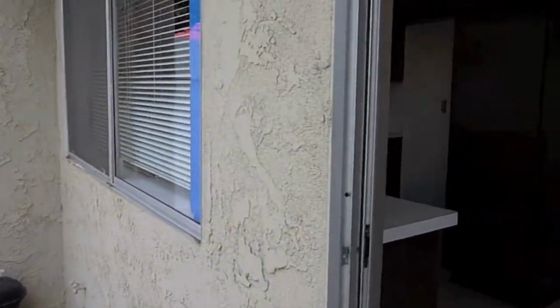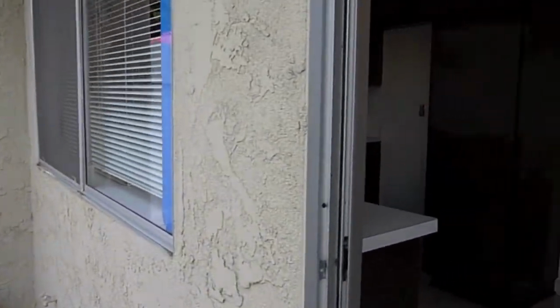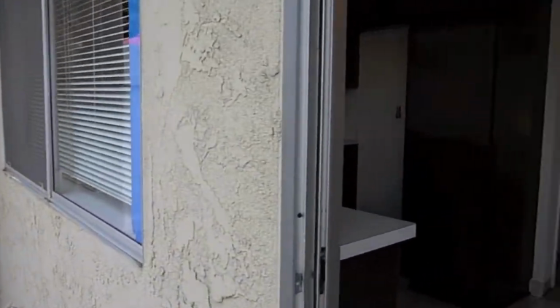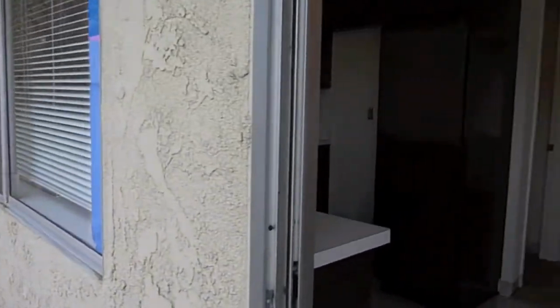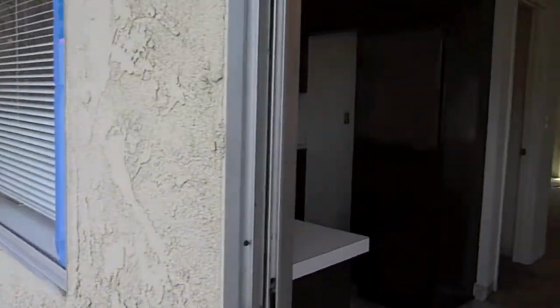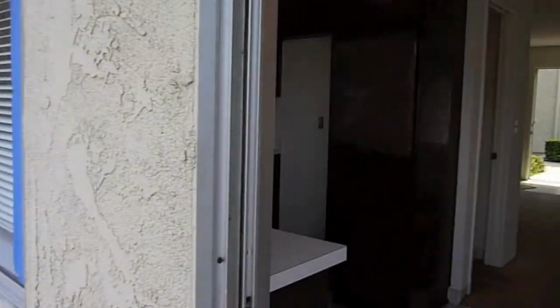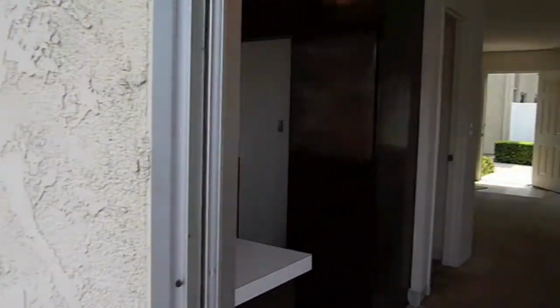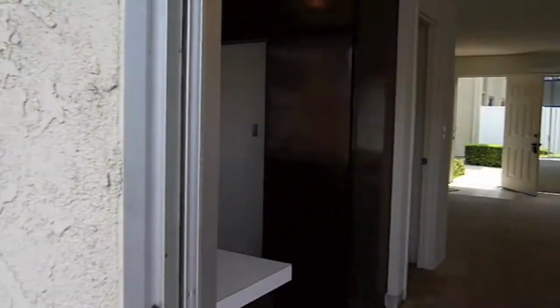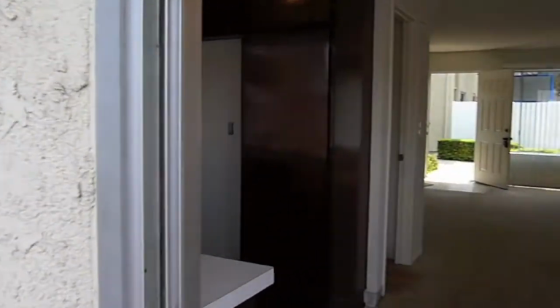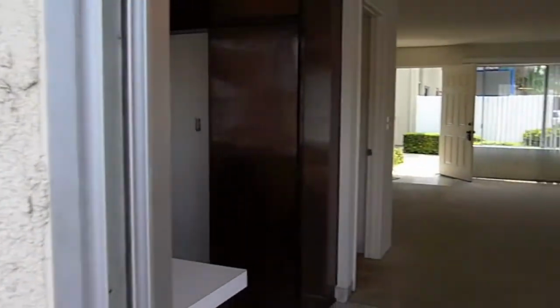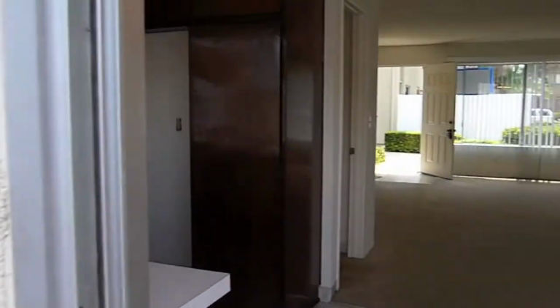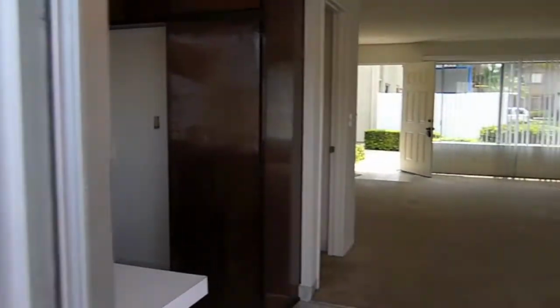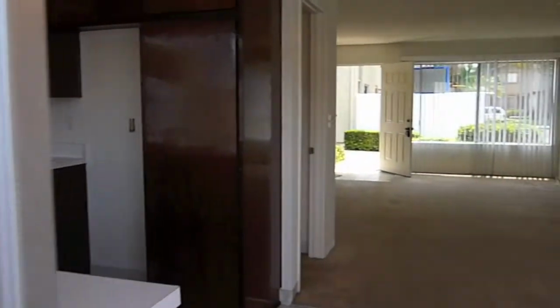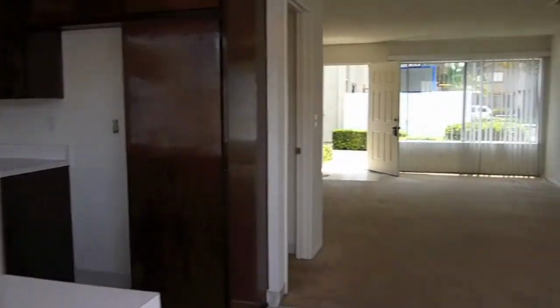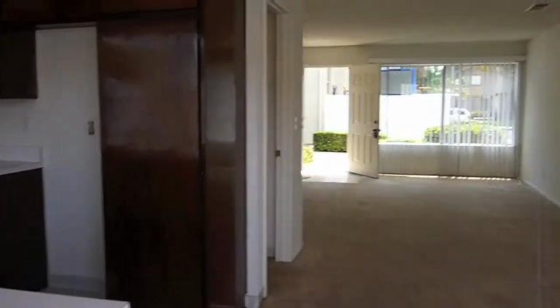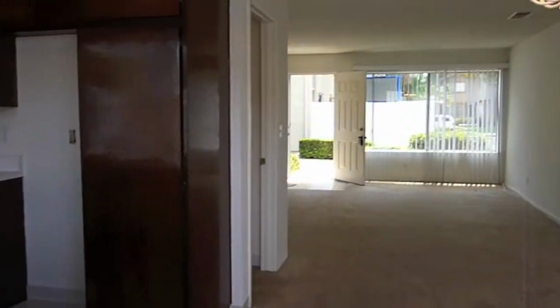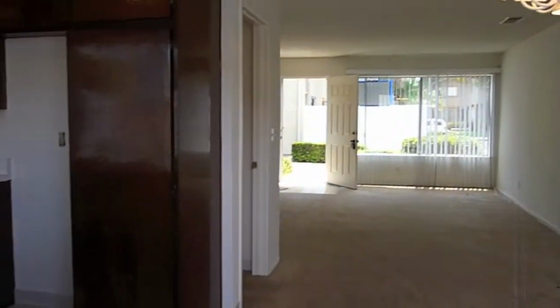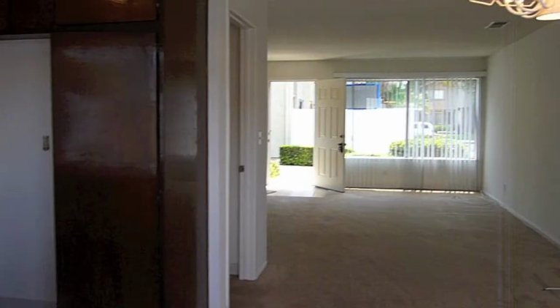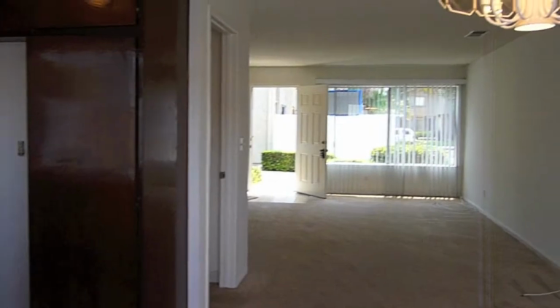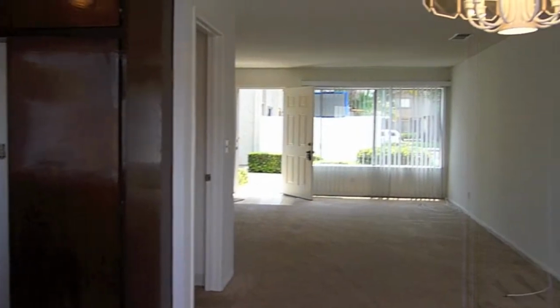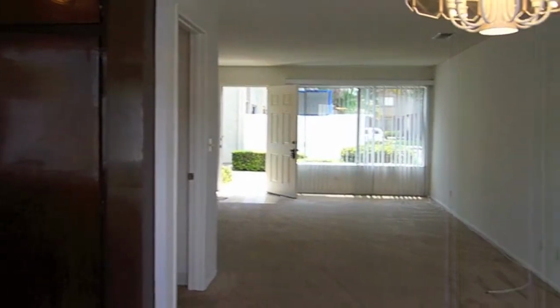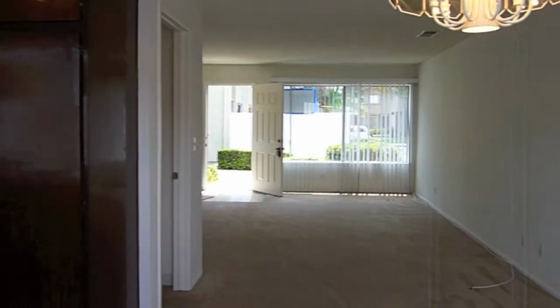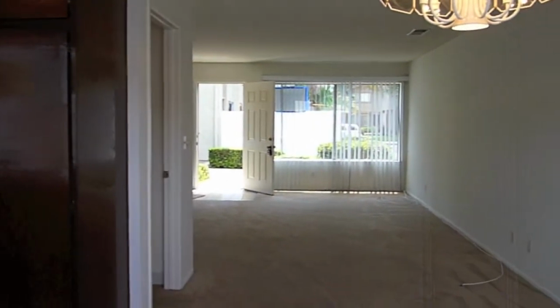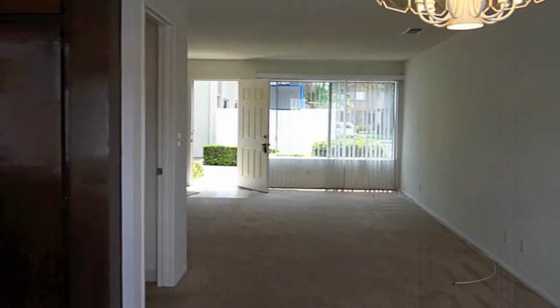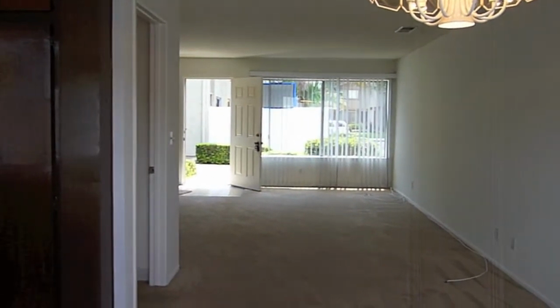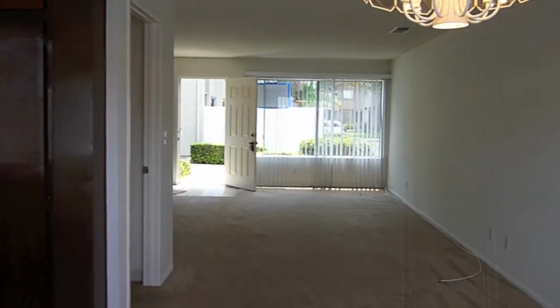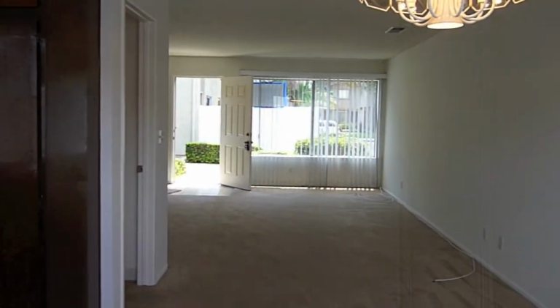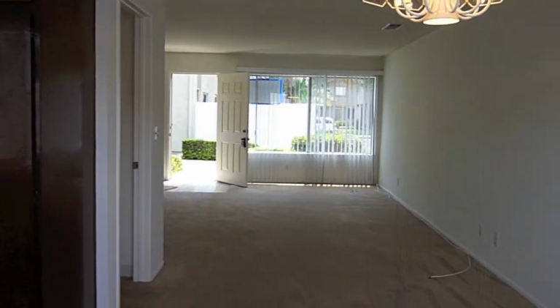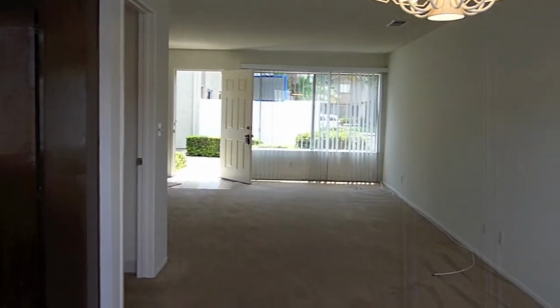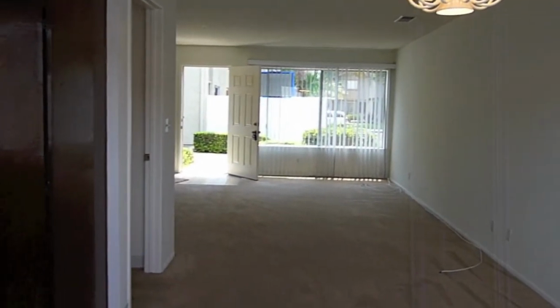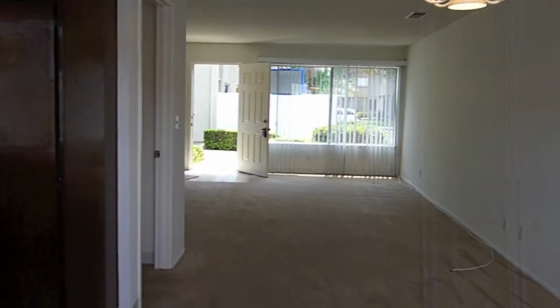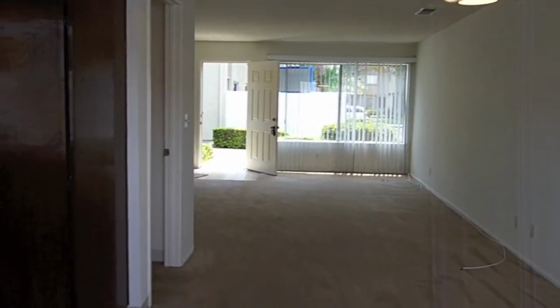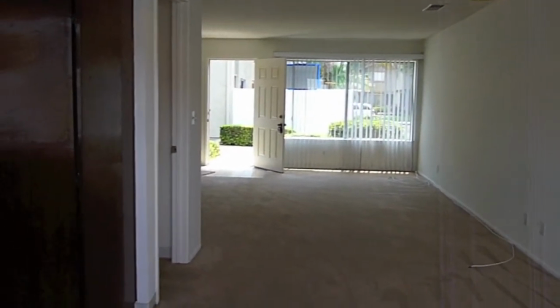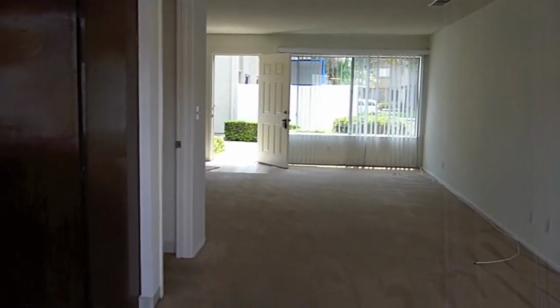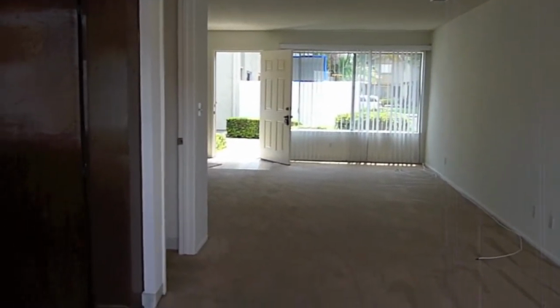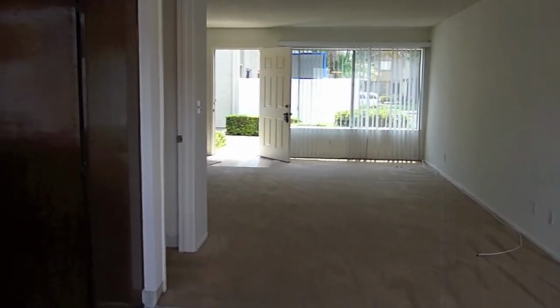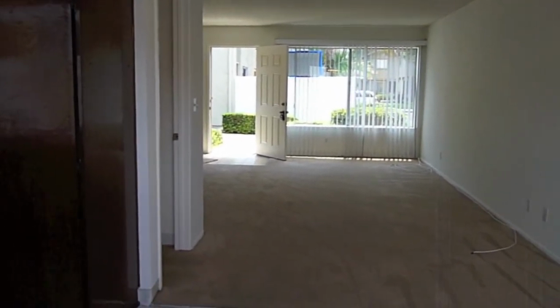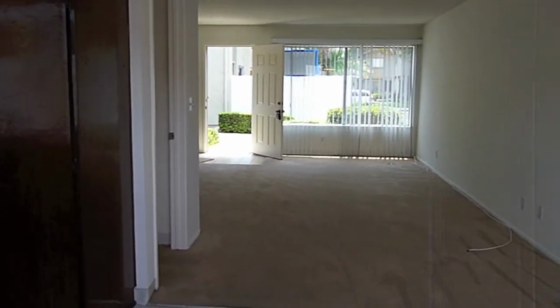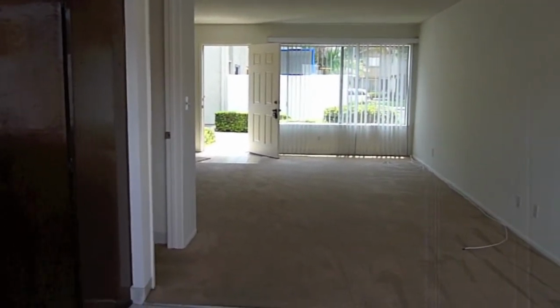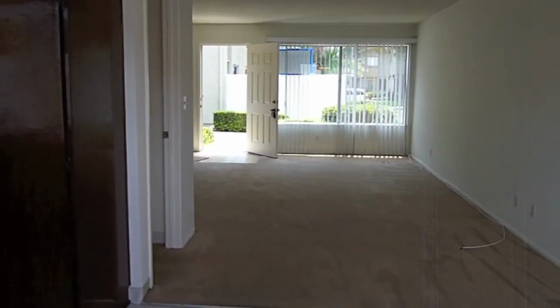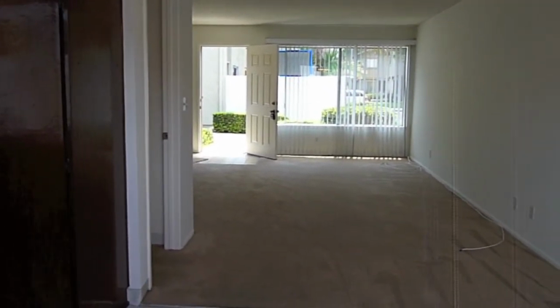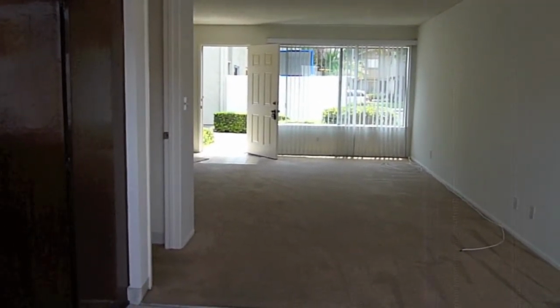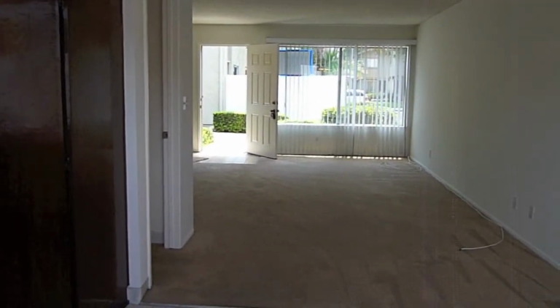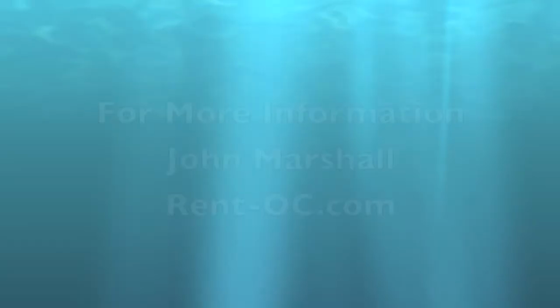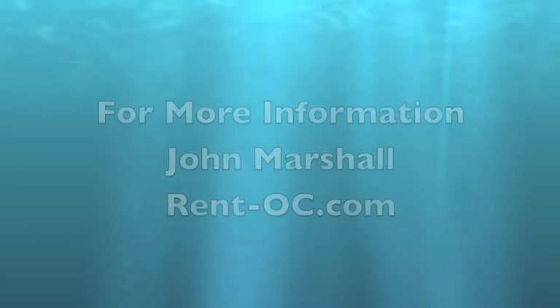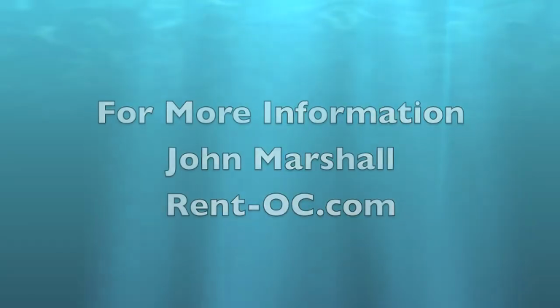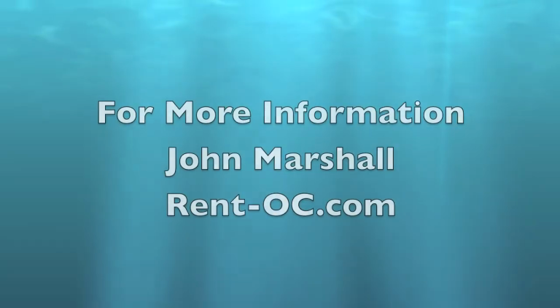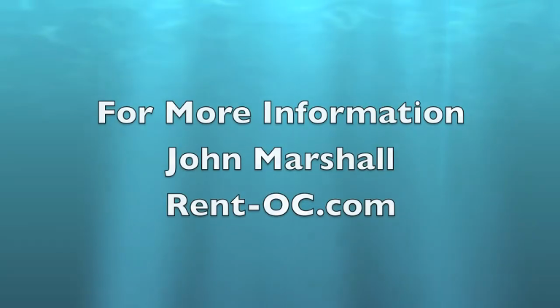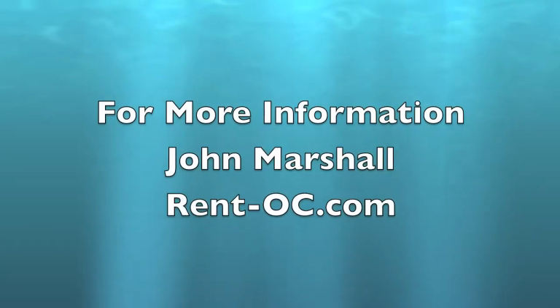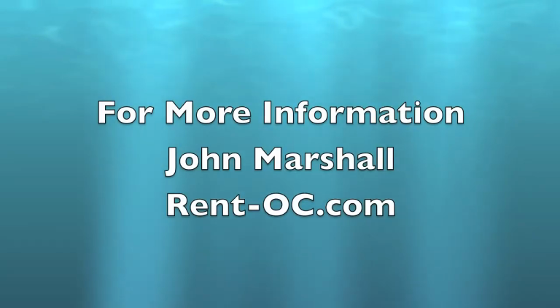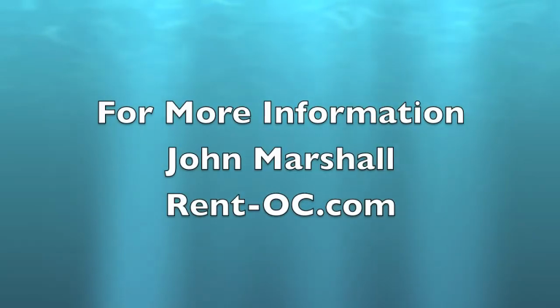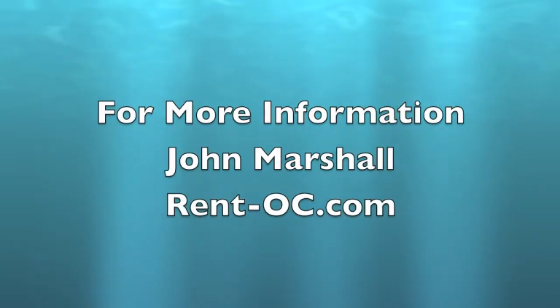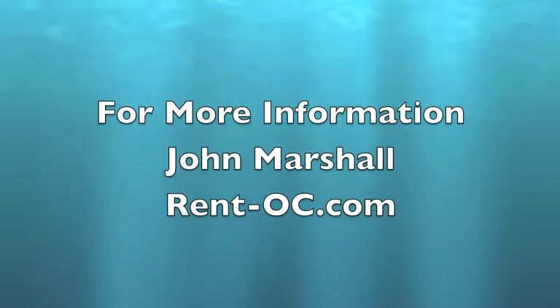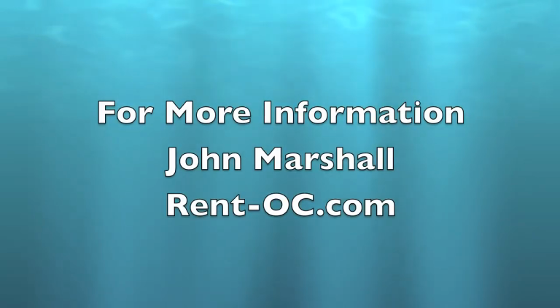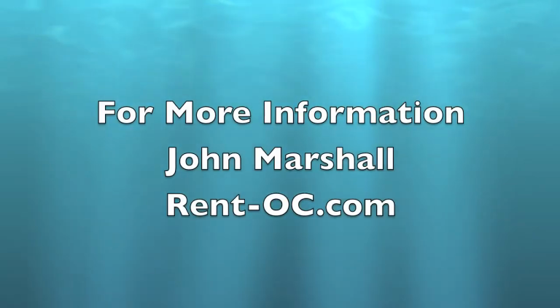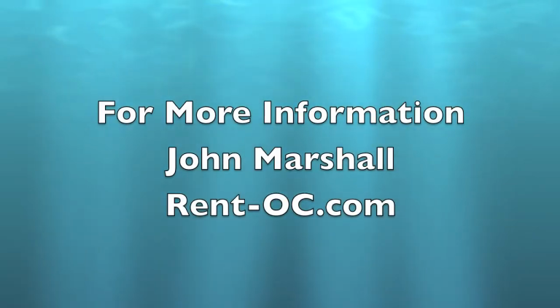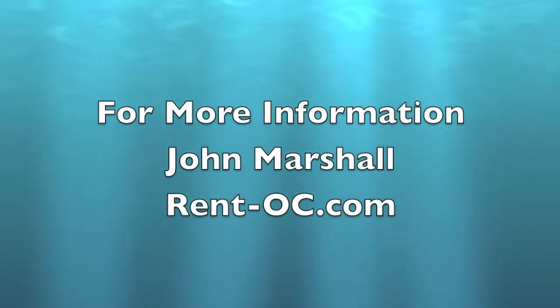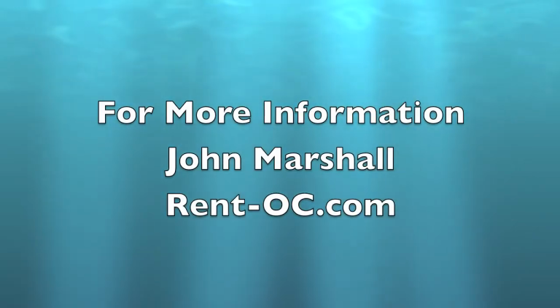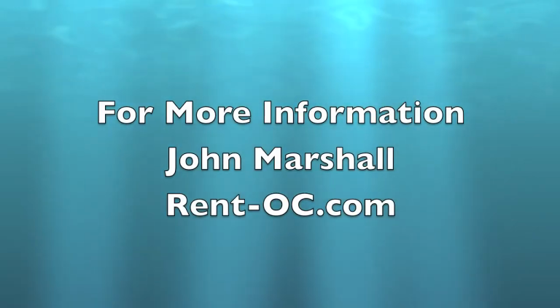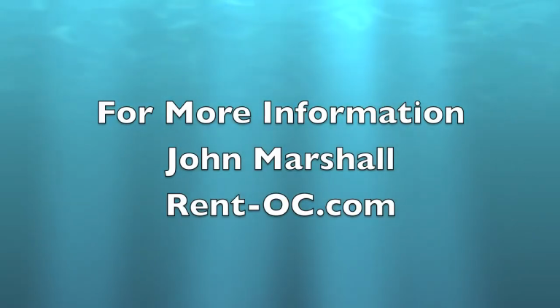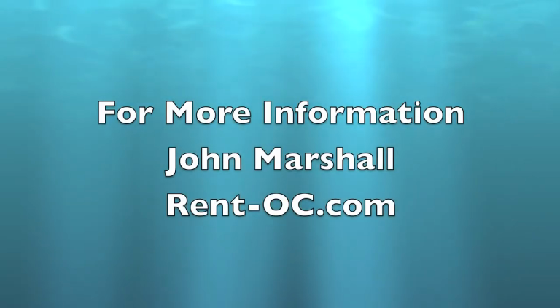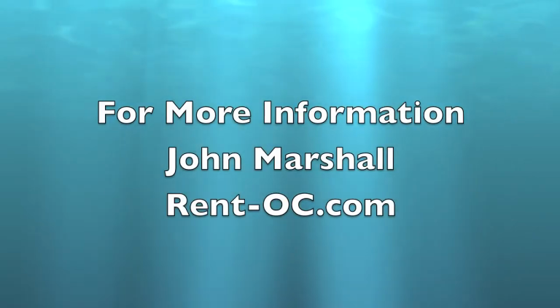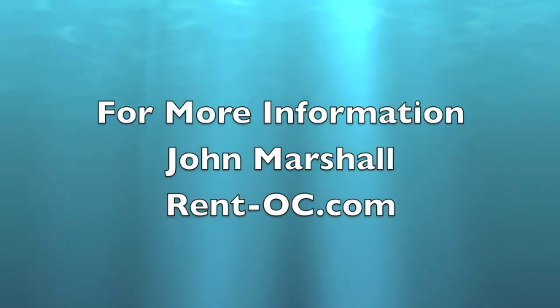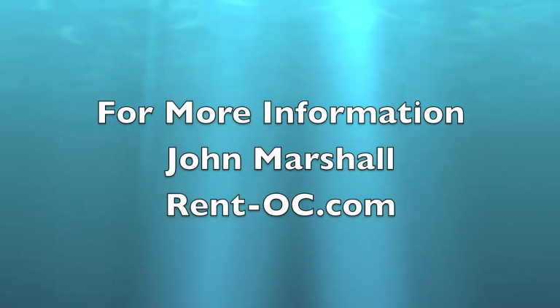That is the guided tour of 9557 Bickley. Hope you enjoyed it. Thank you.